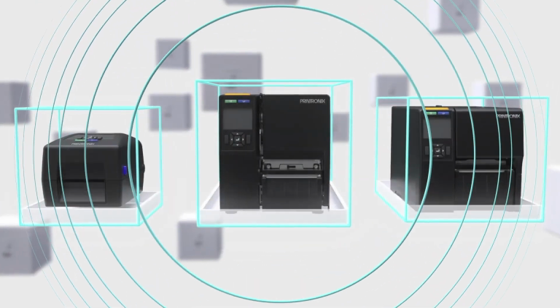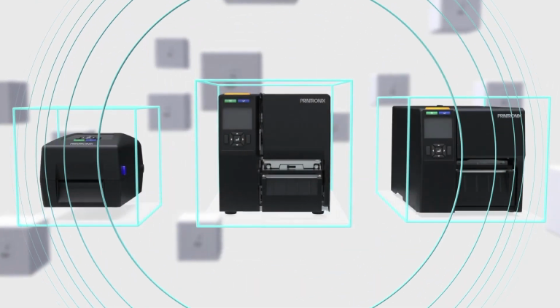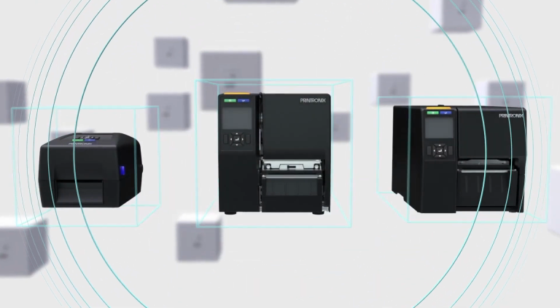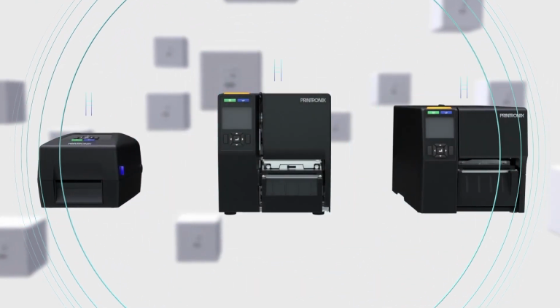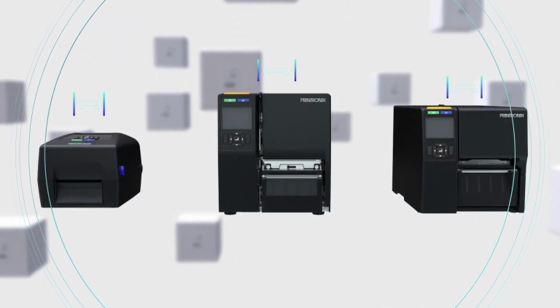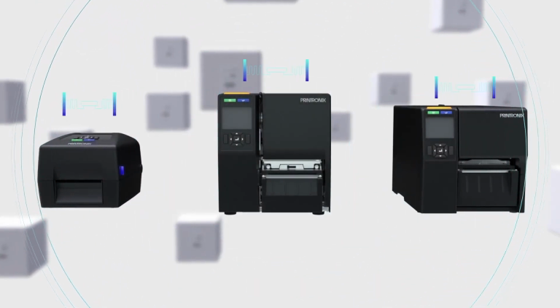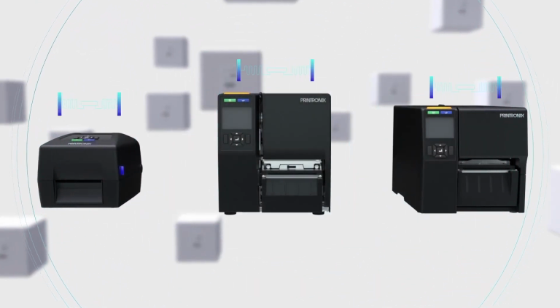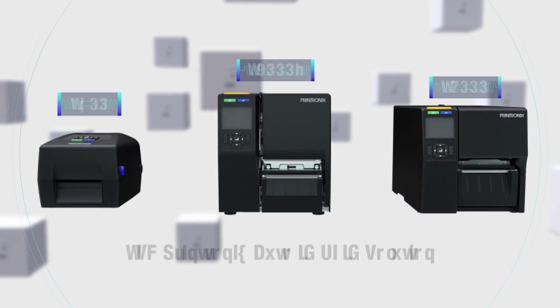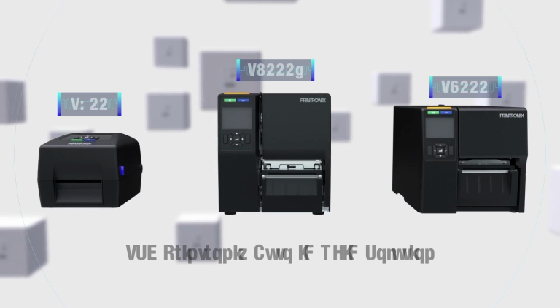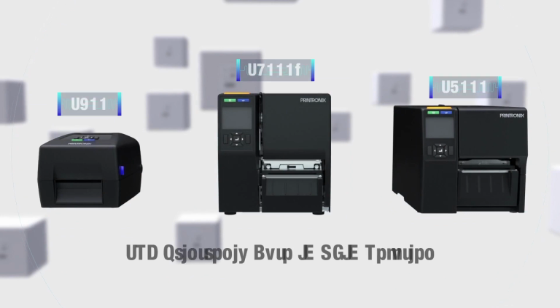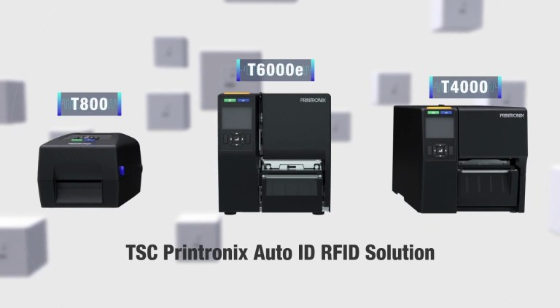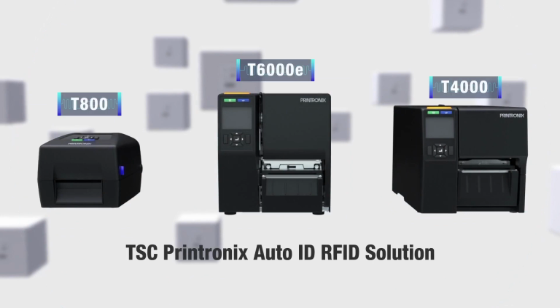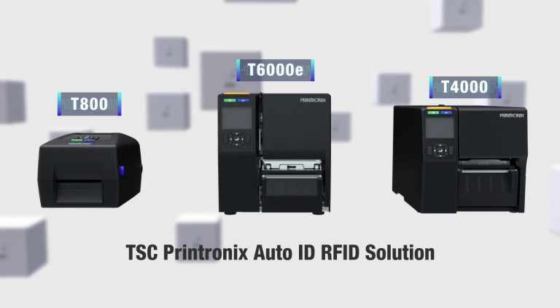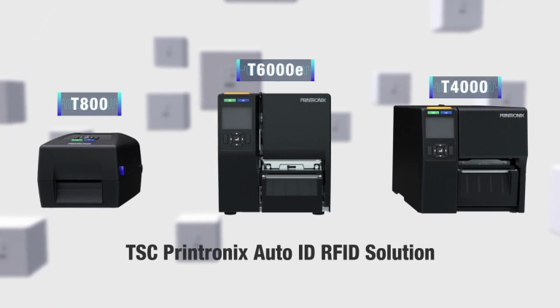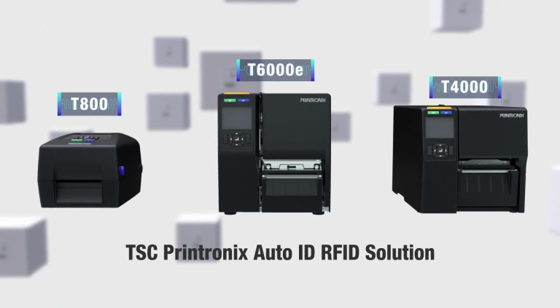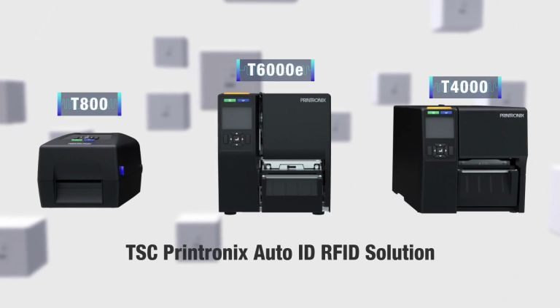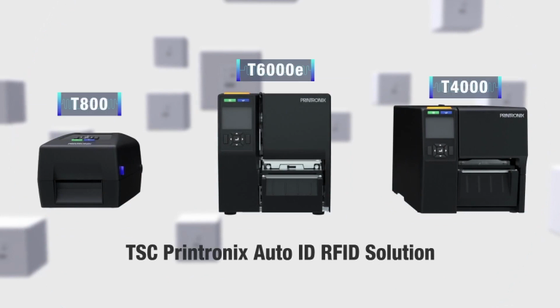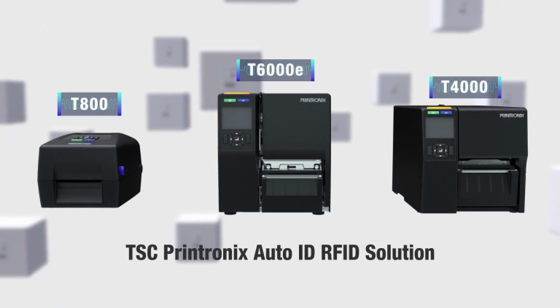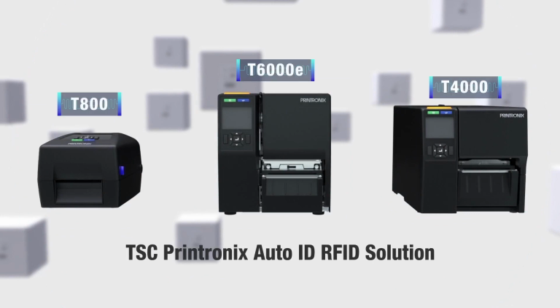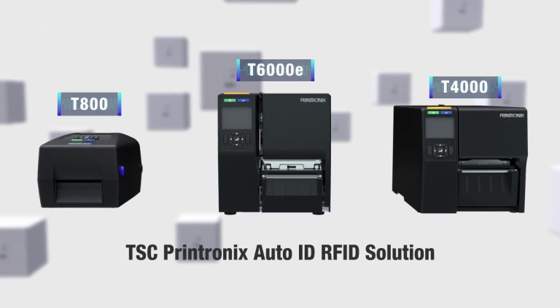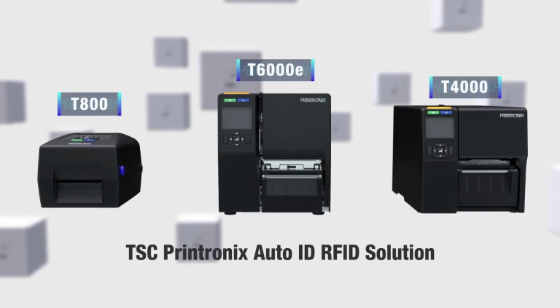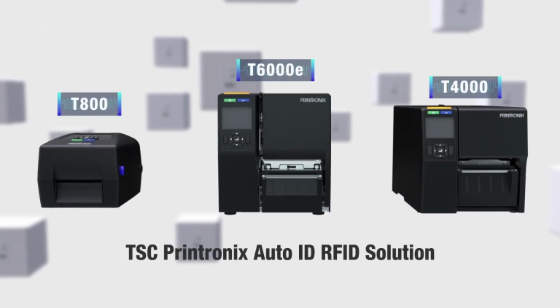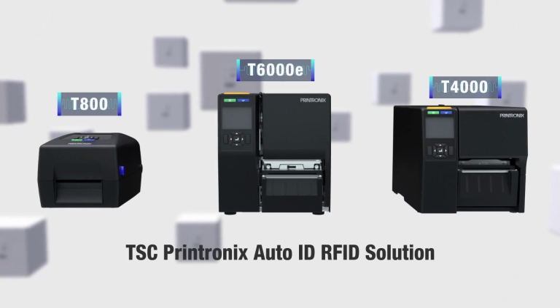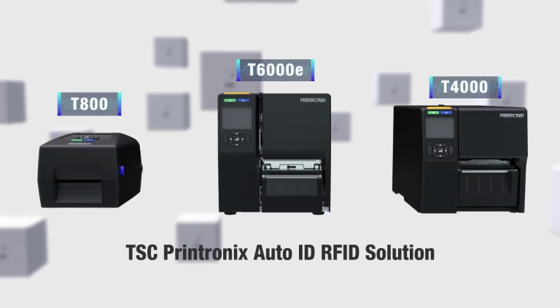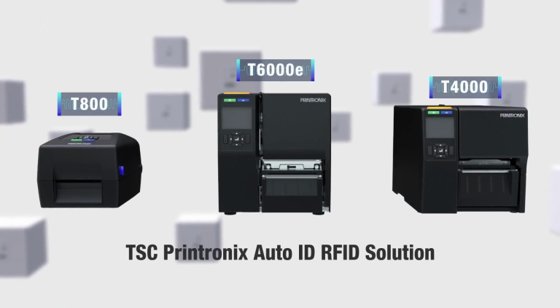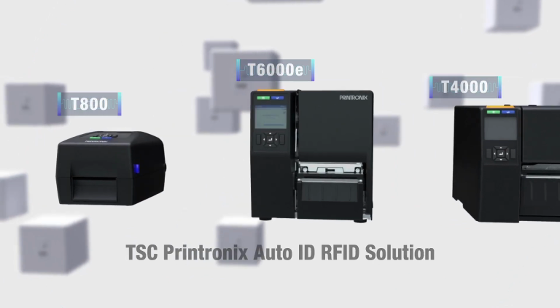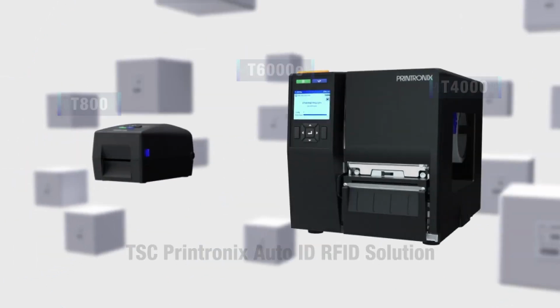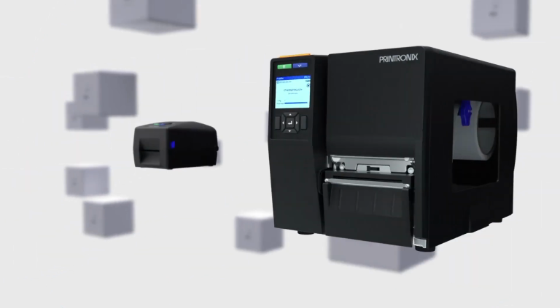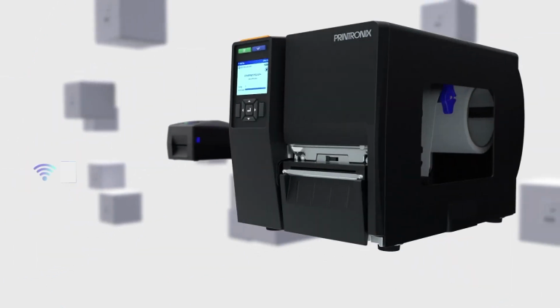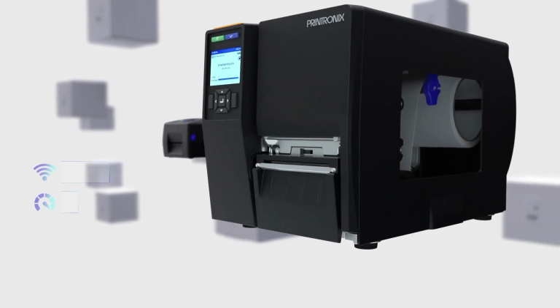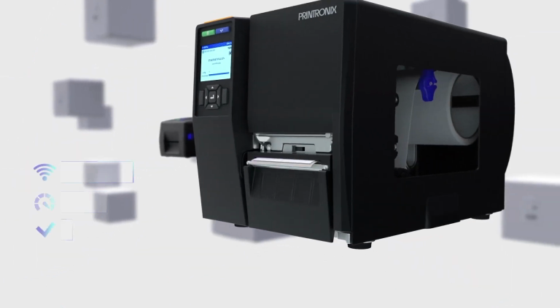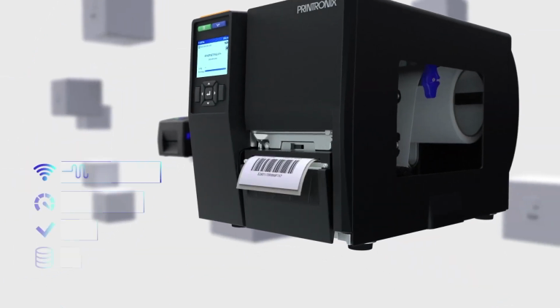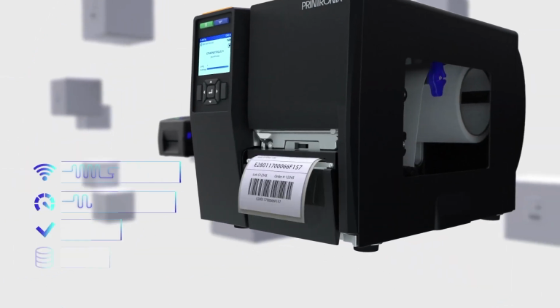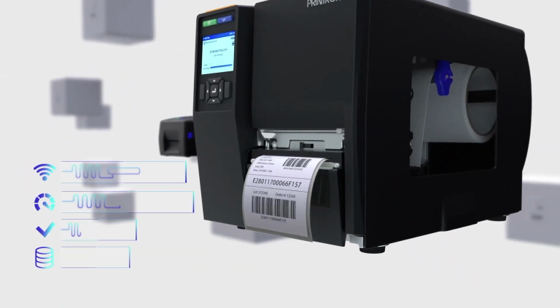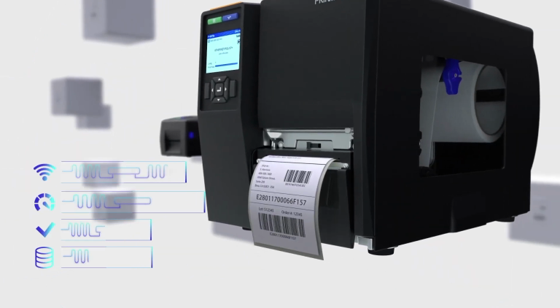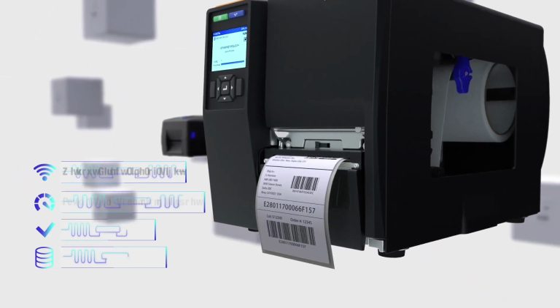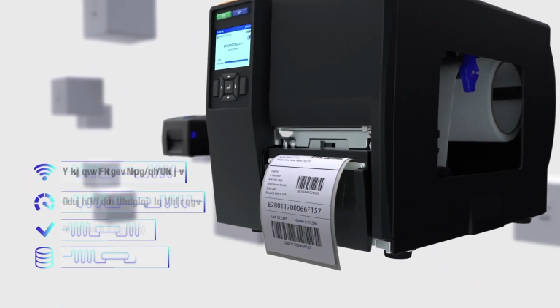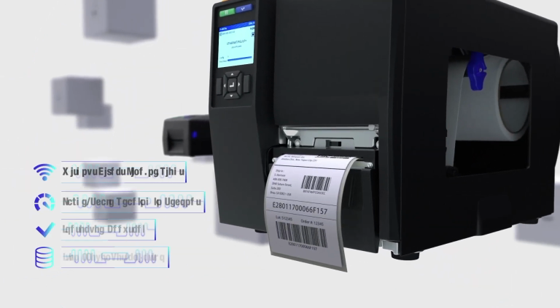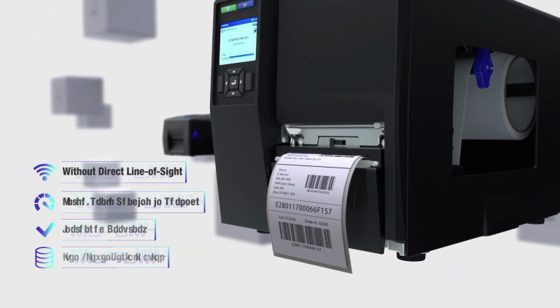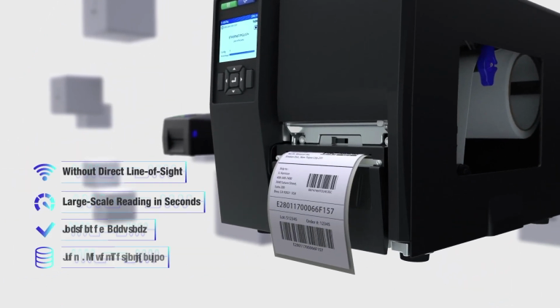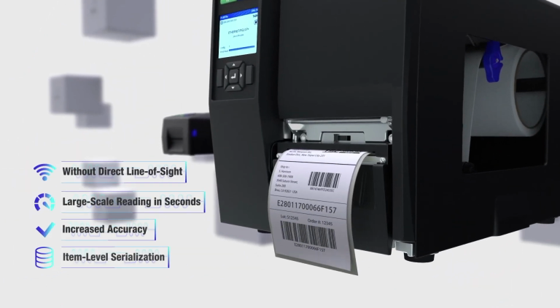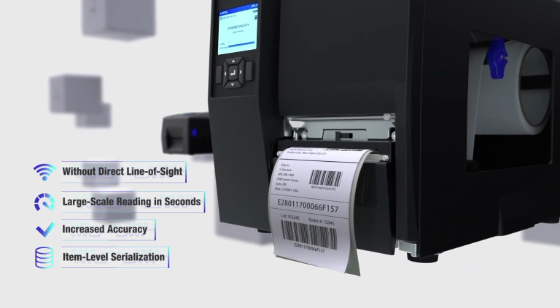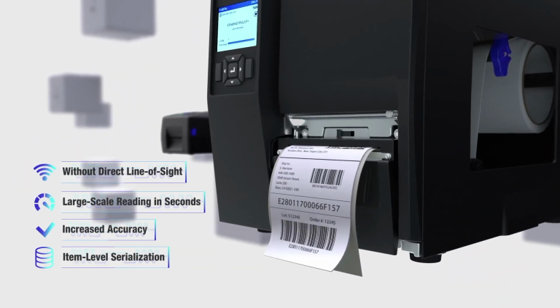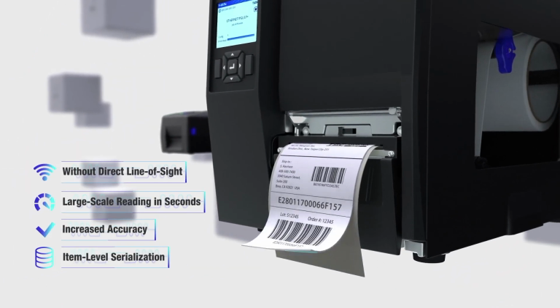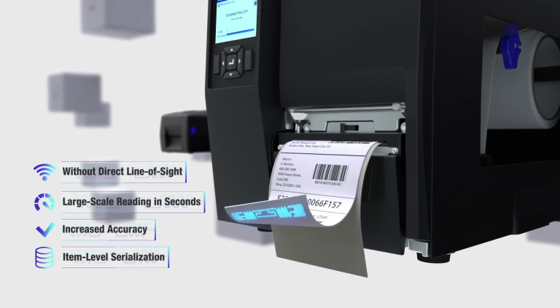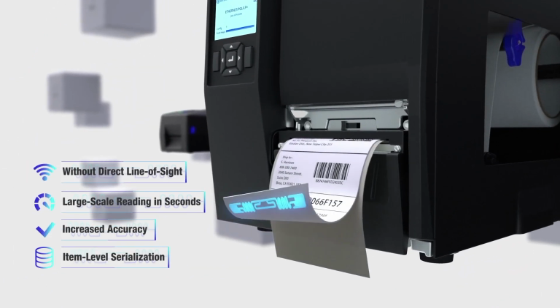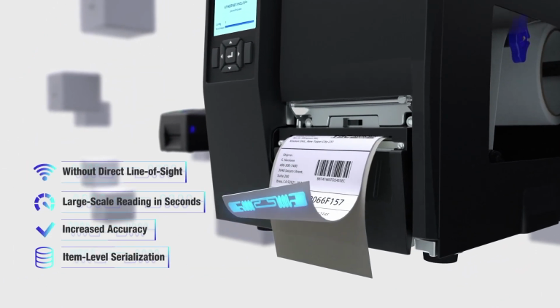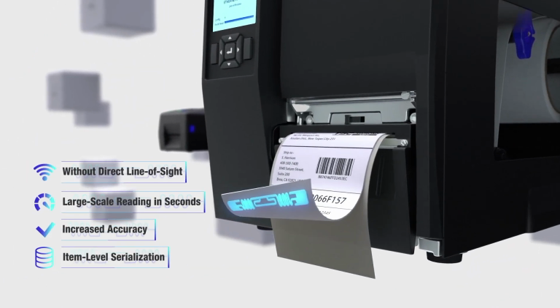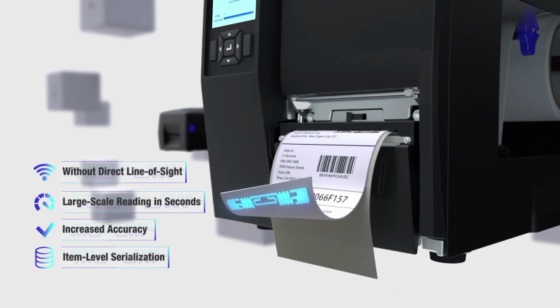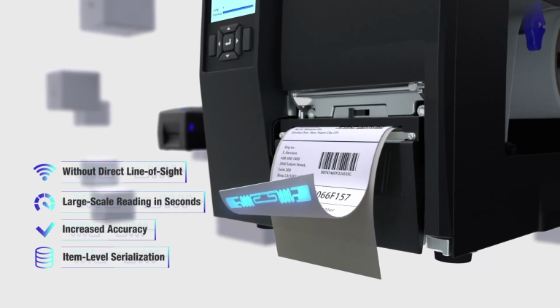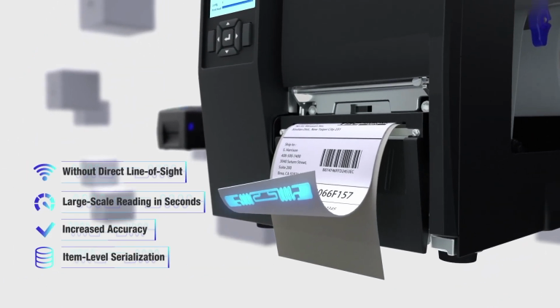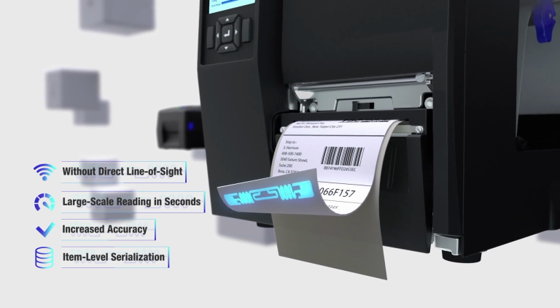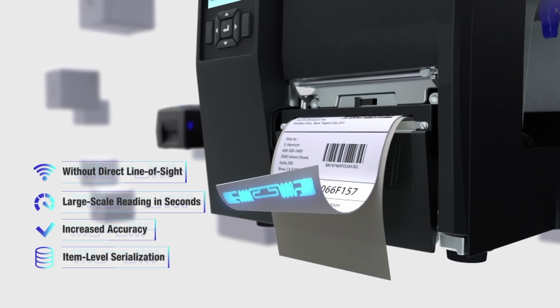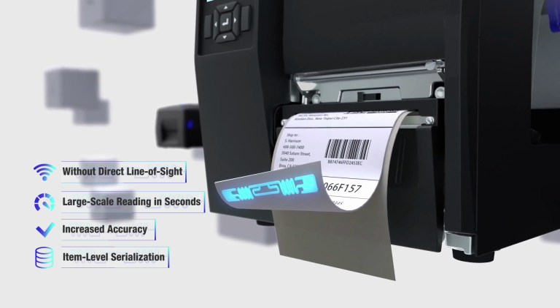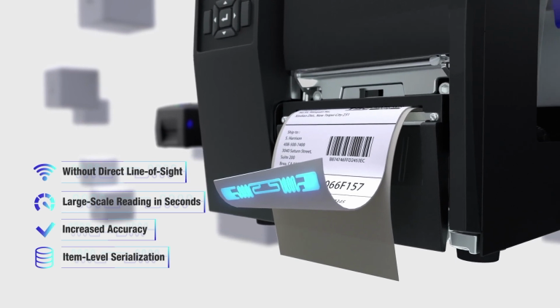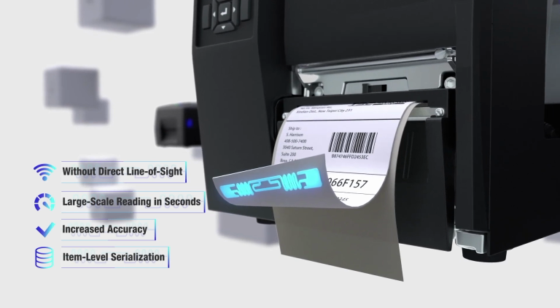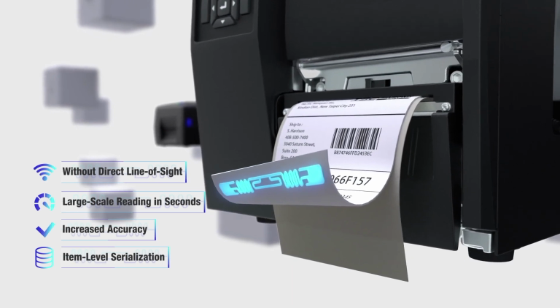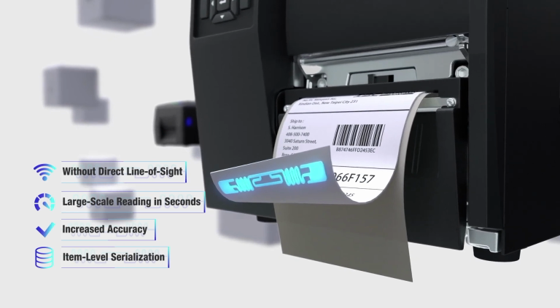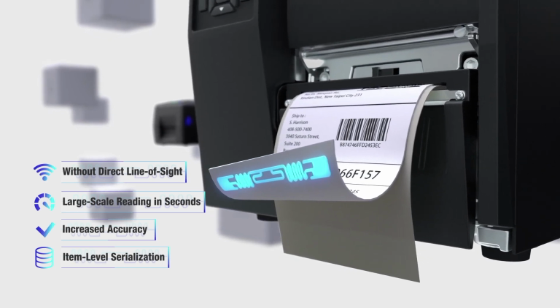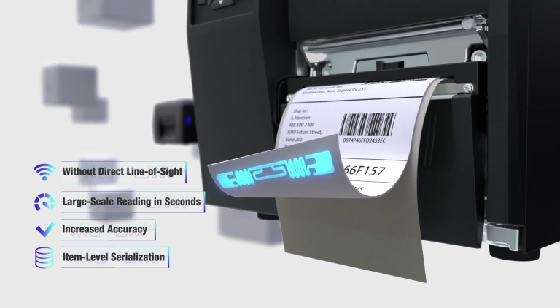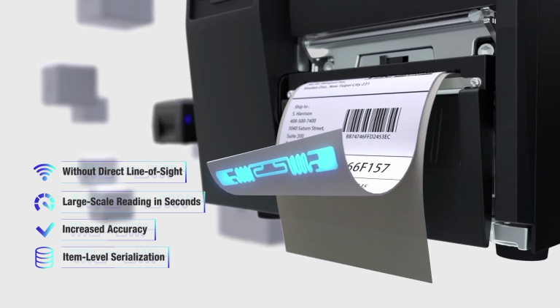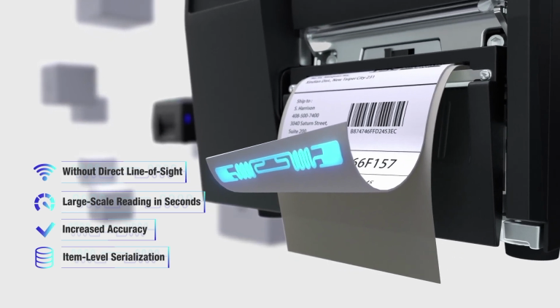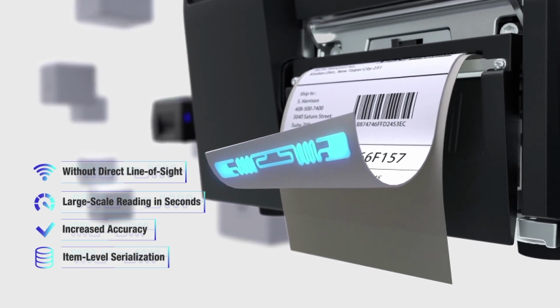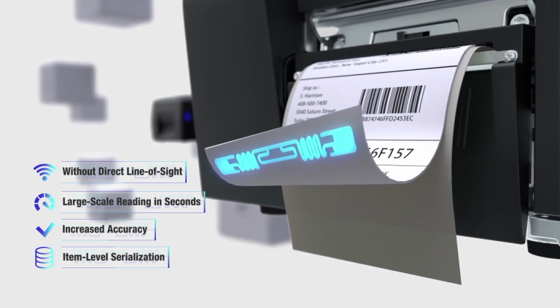TSC Printronix RFID Solution: empowering labels with intelligence is bringing revolutionary changes.